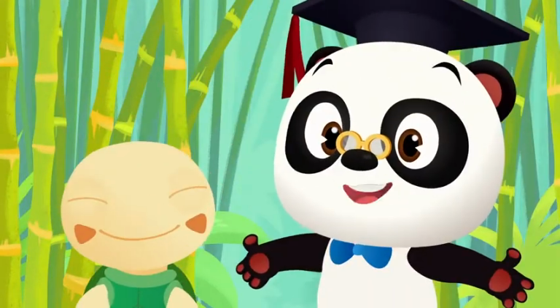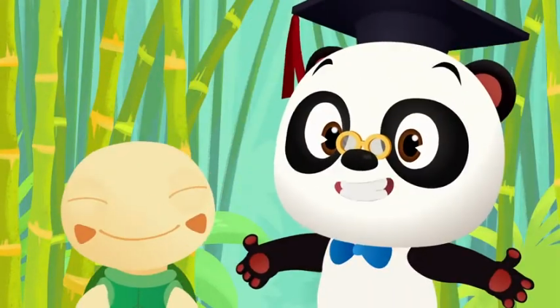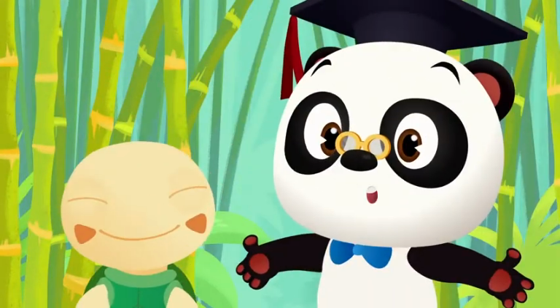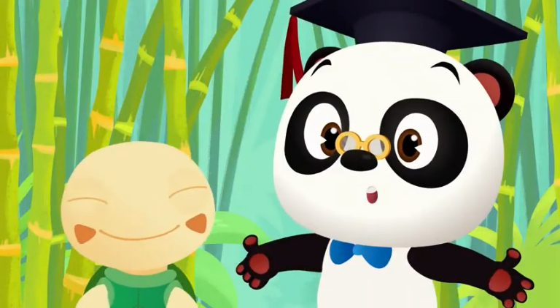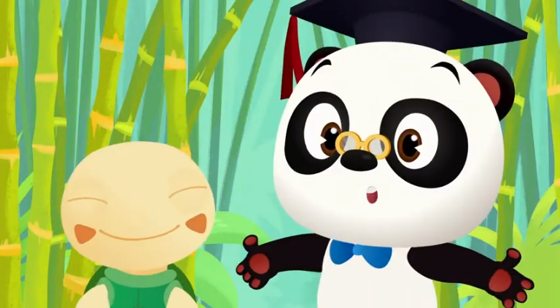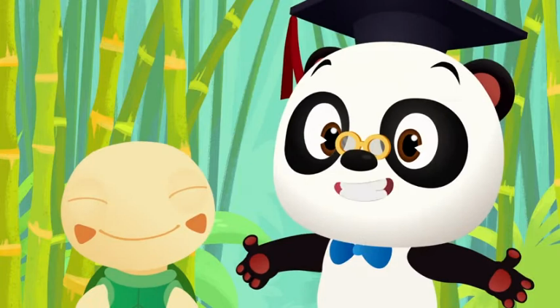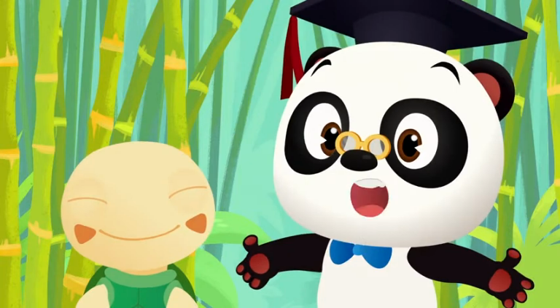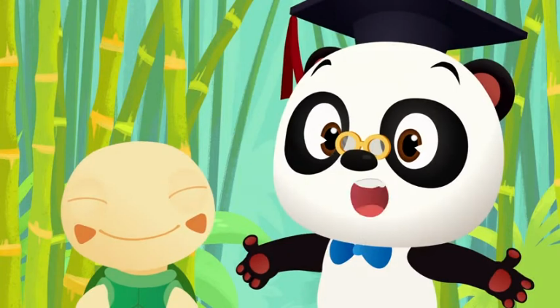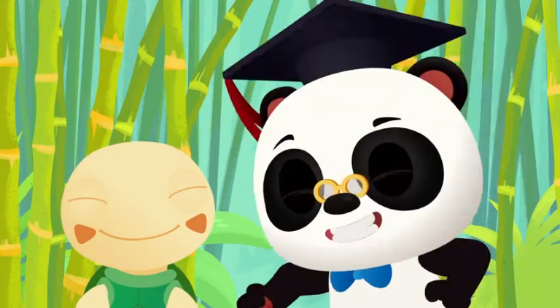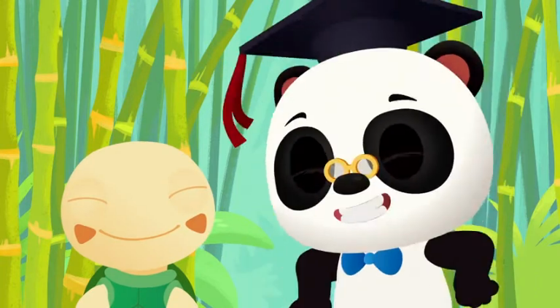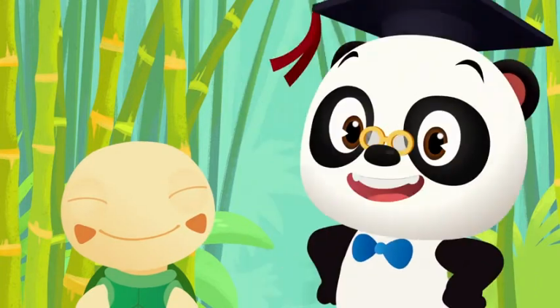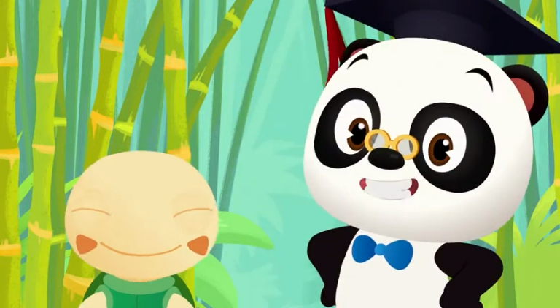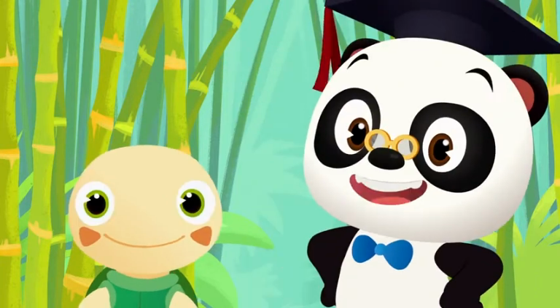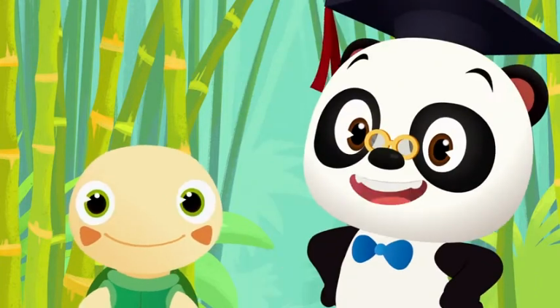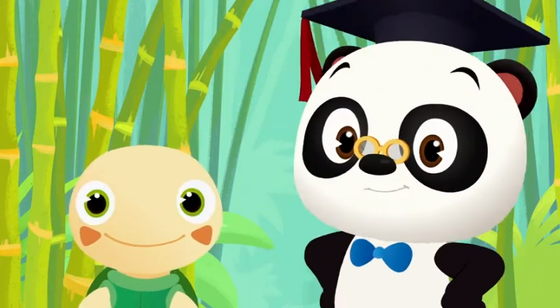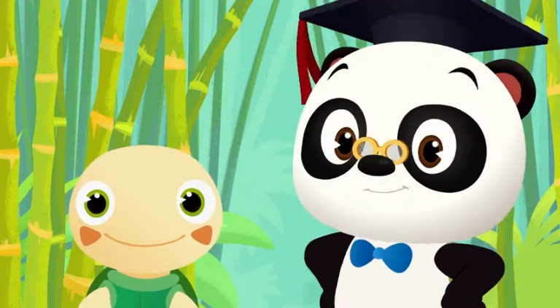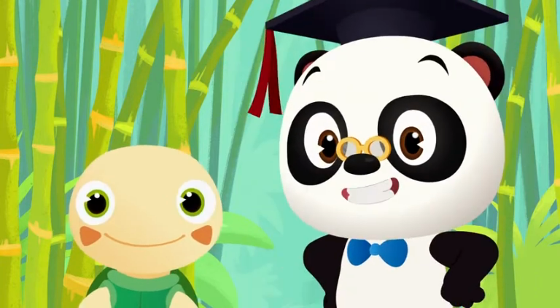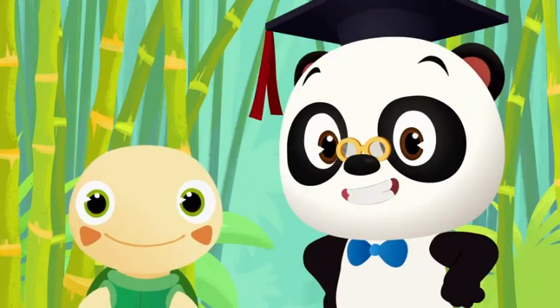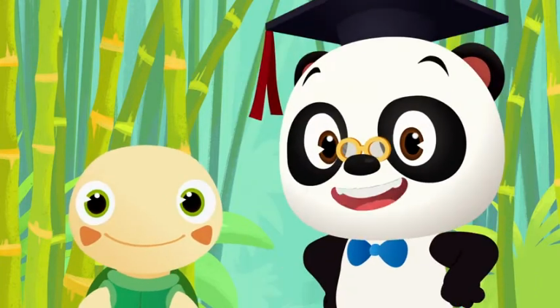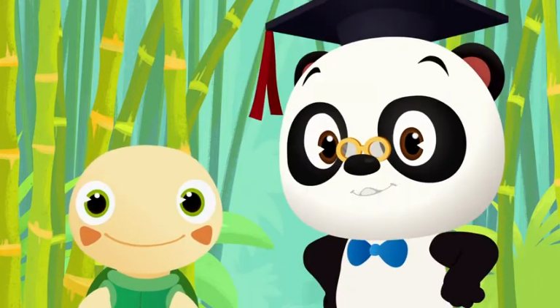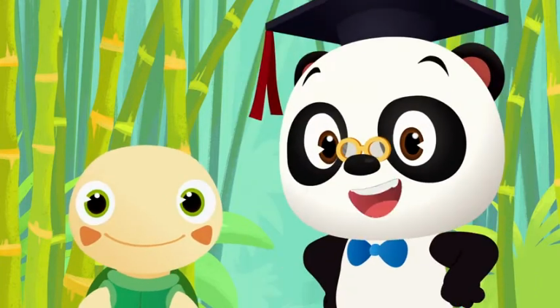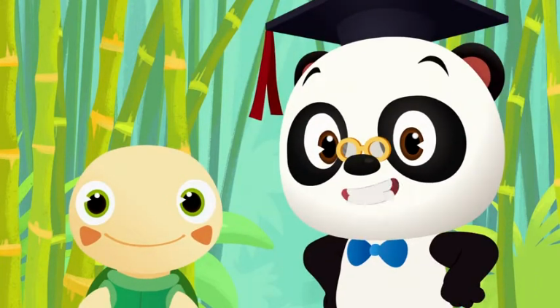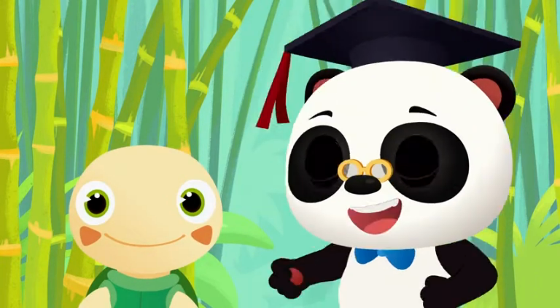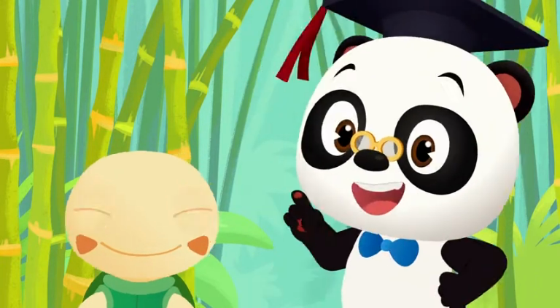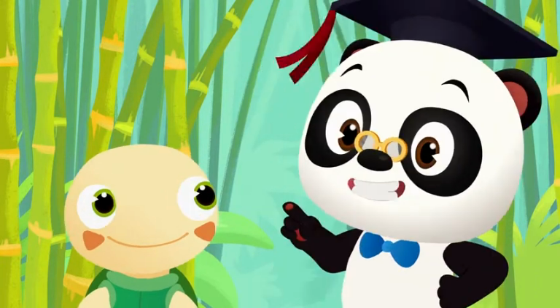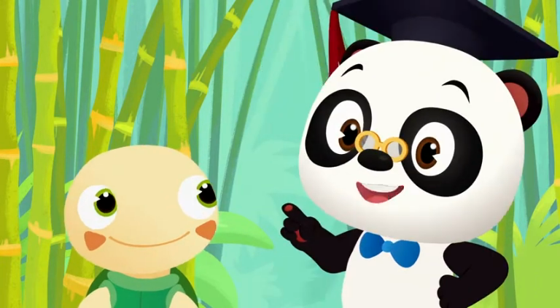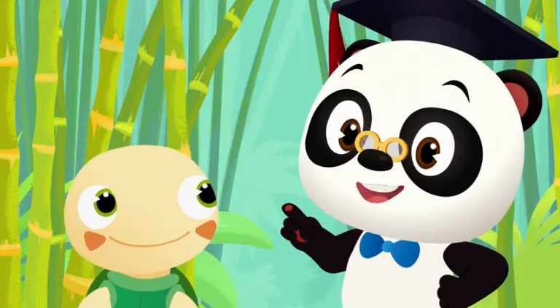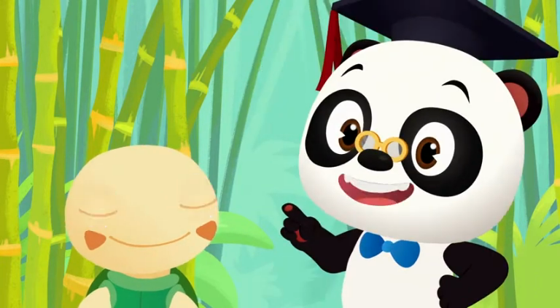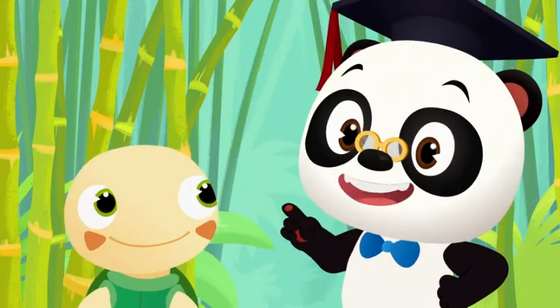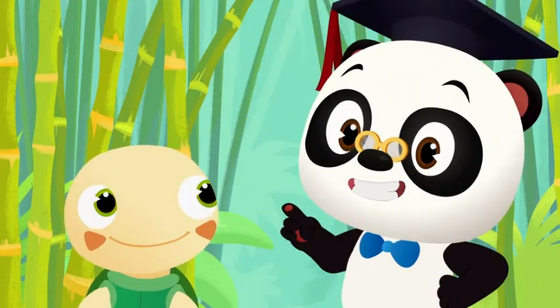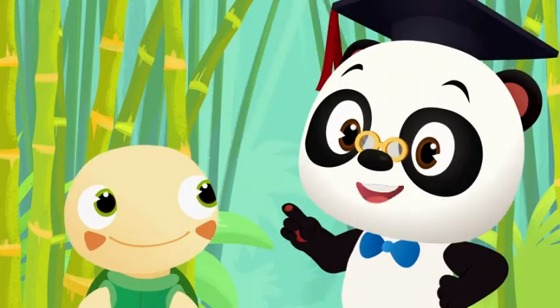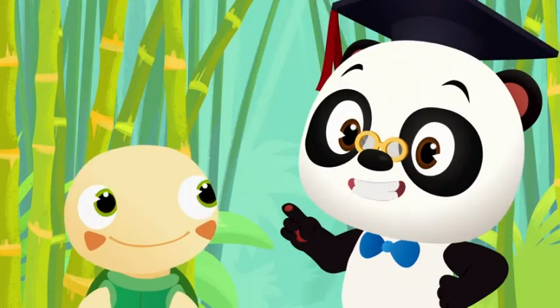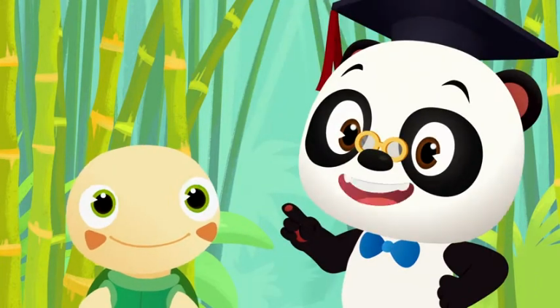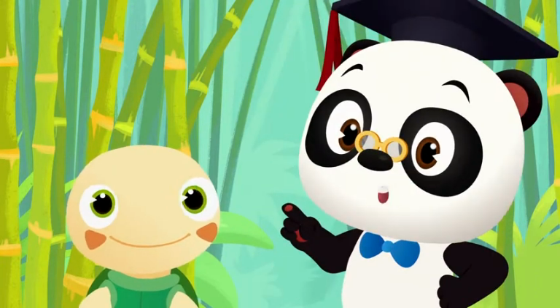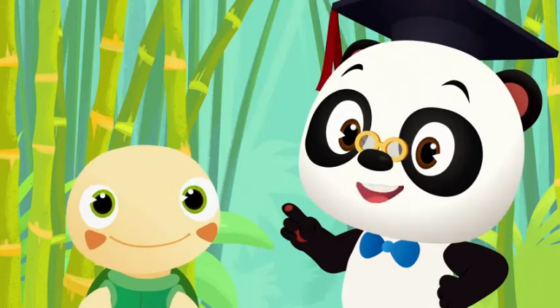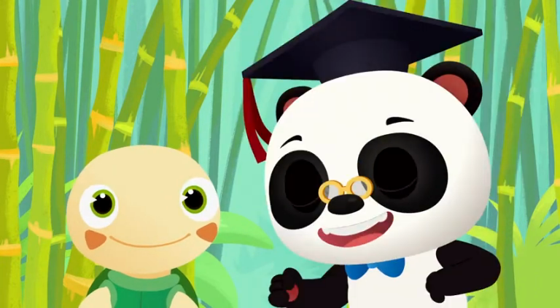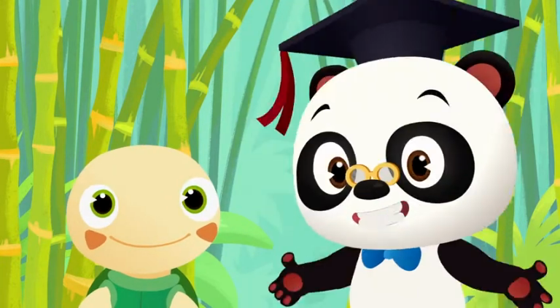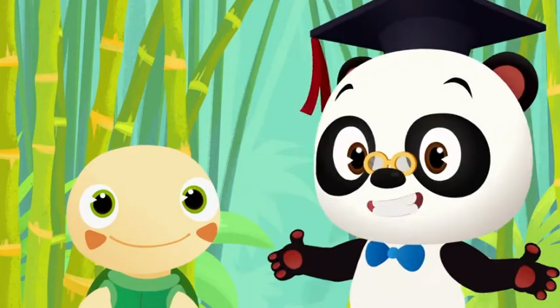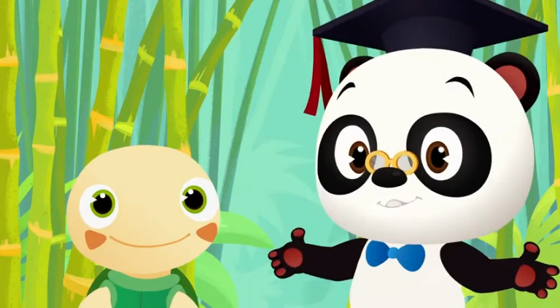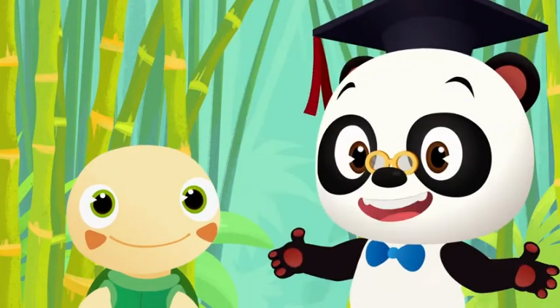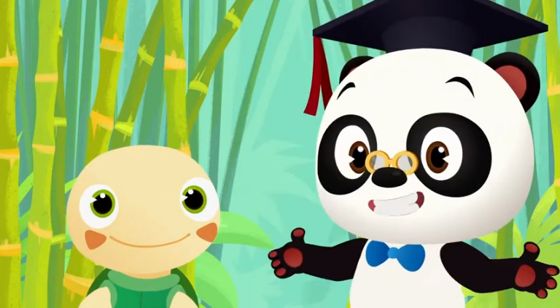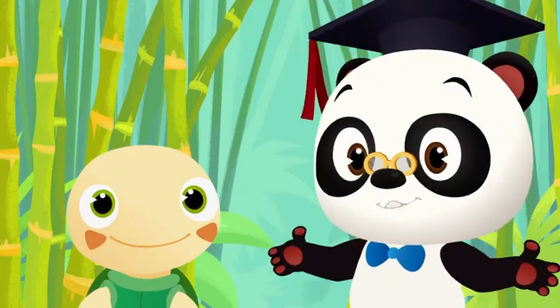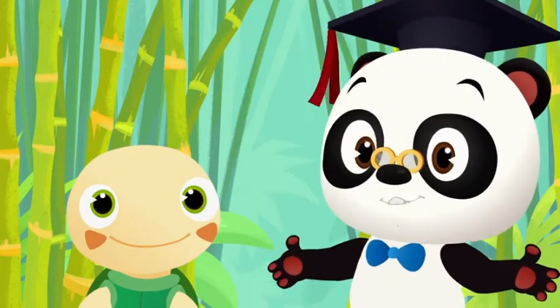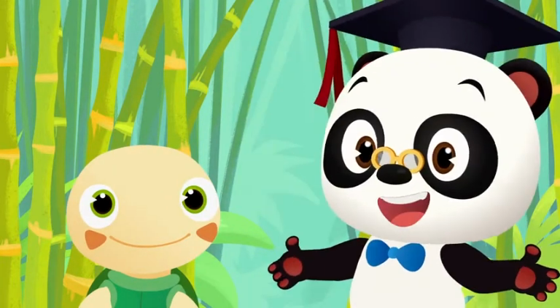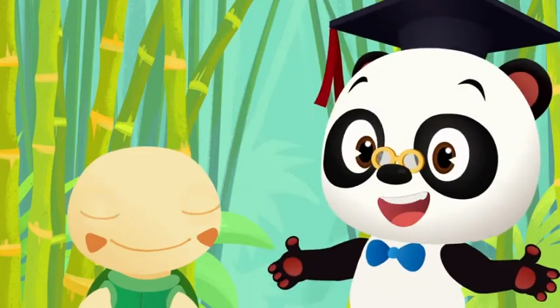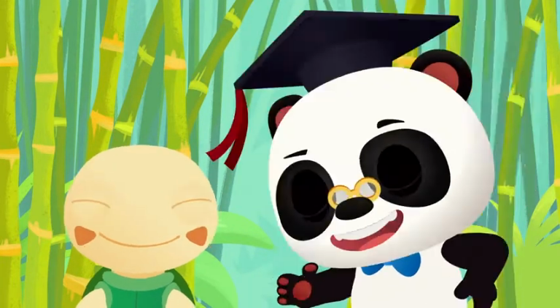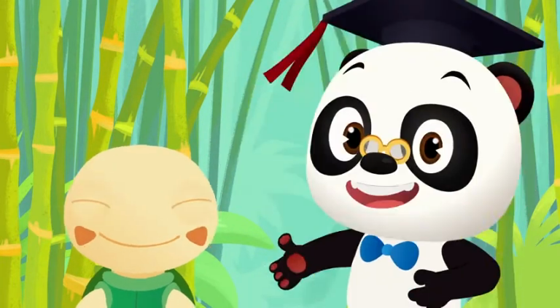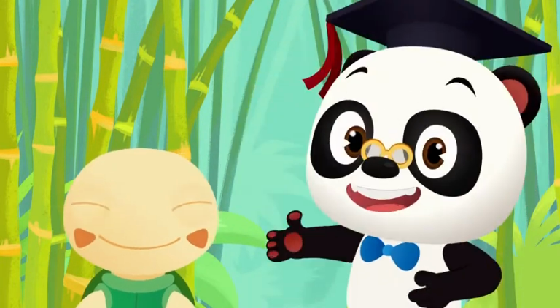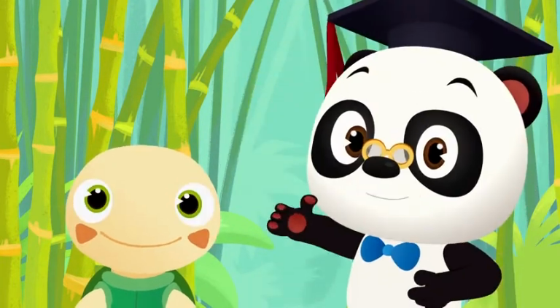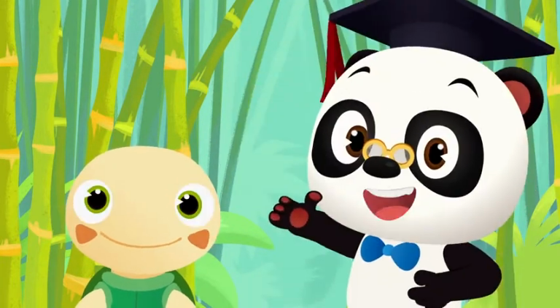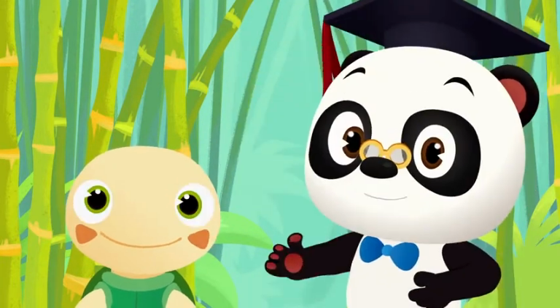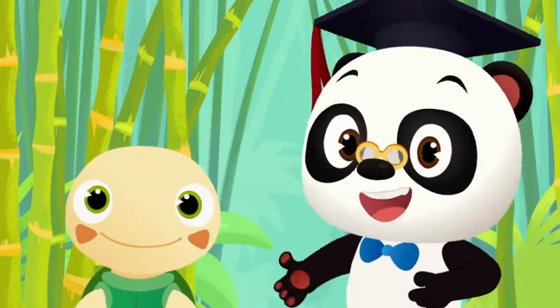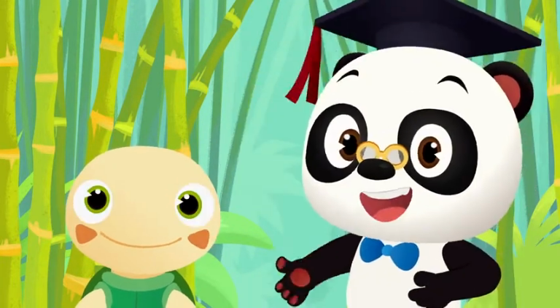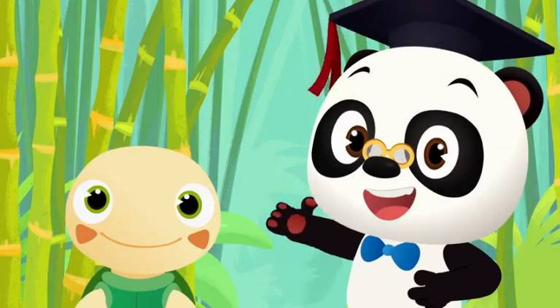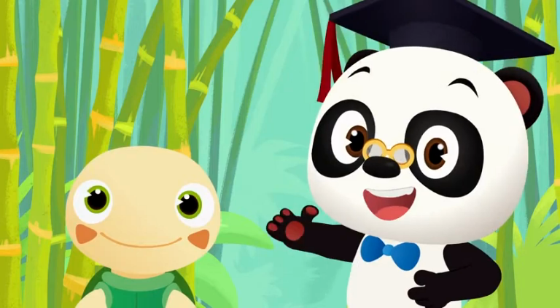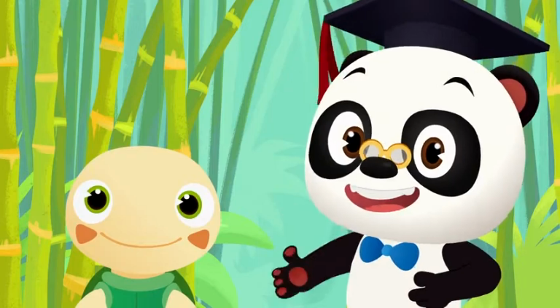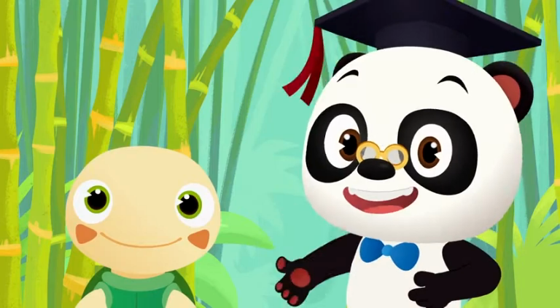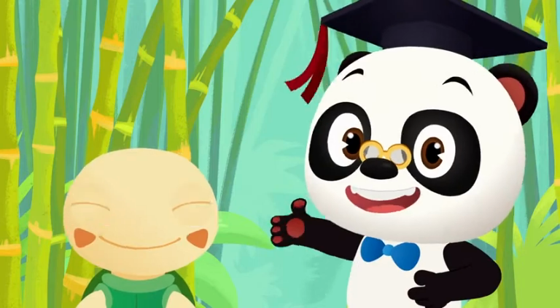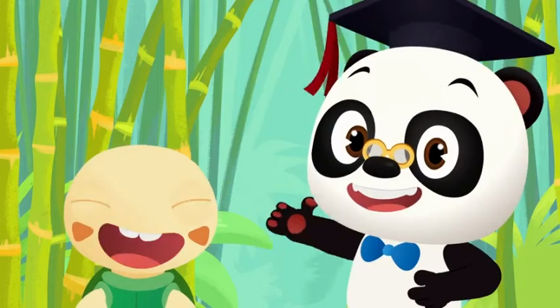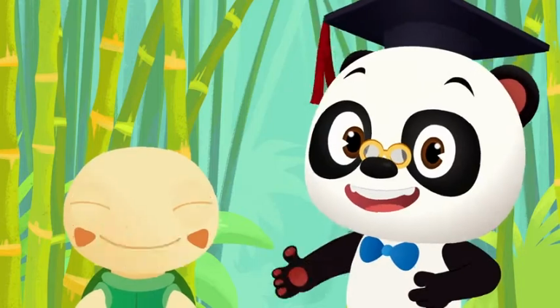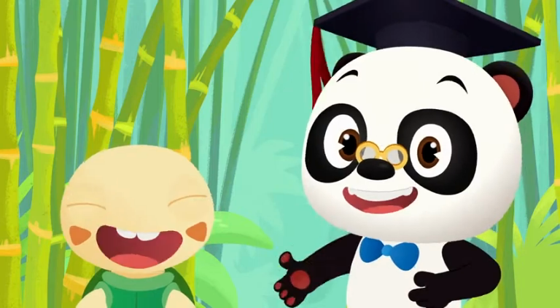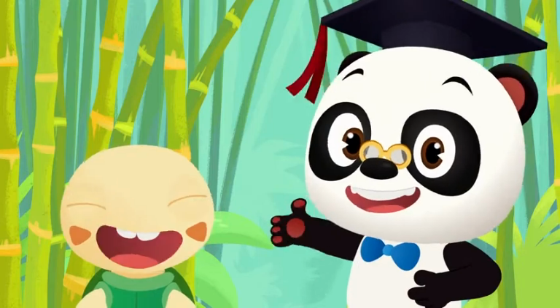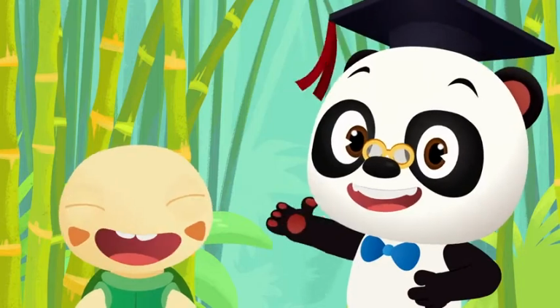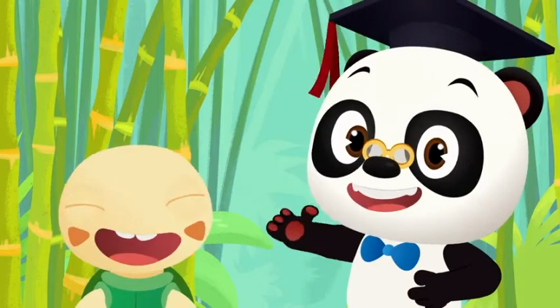Be sure to join us next time to see what other amazing sea creatures we can find. Bye-bye!